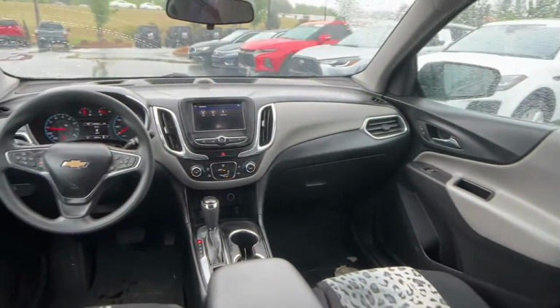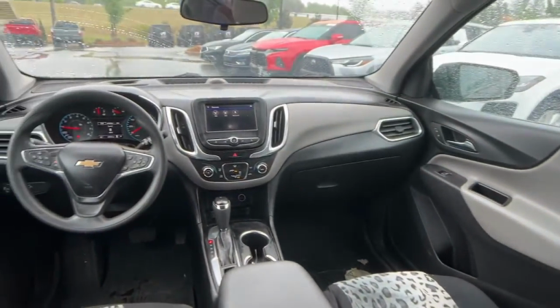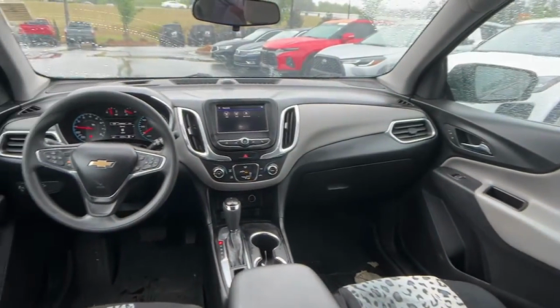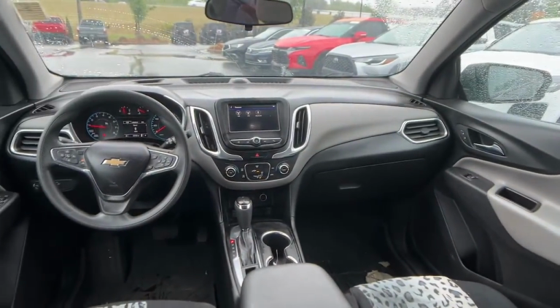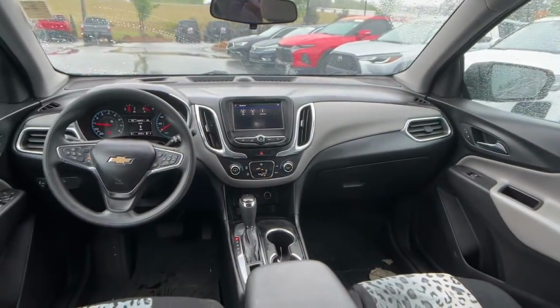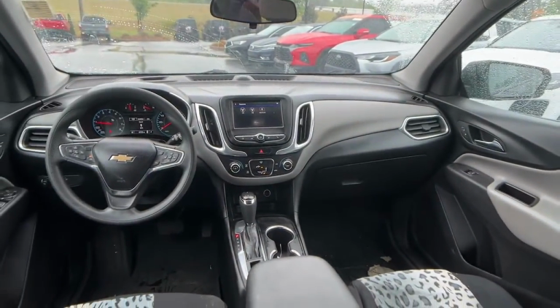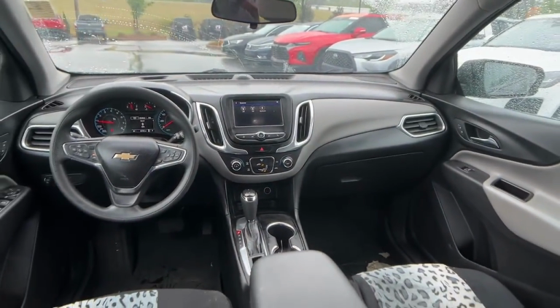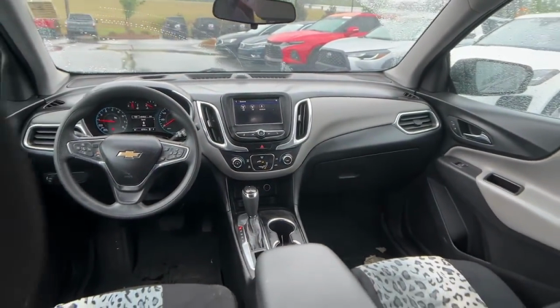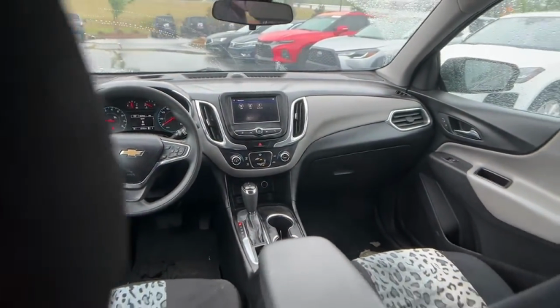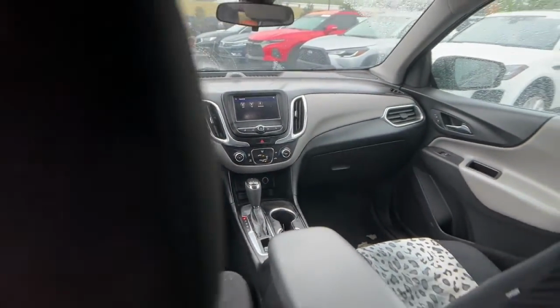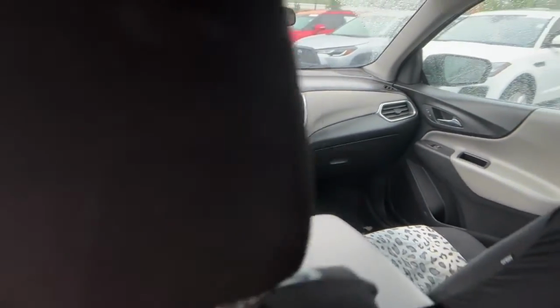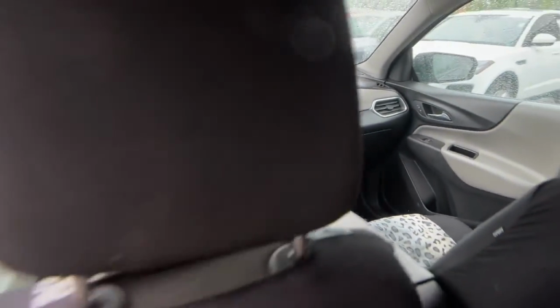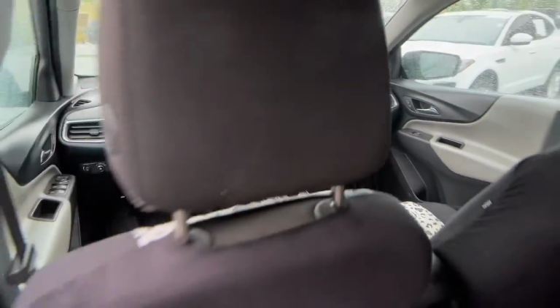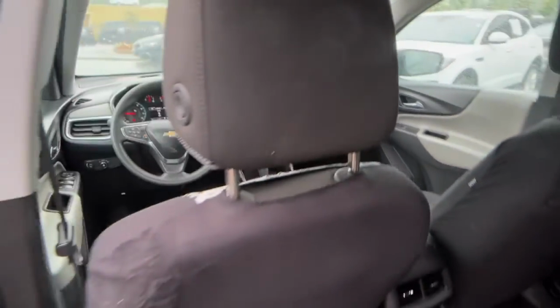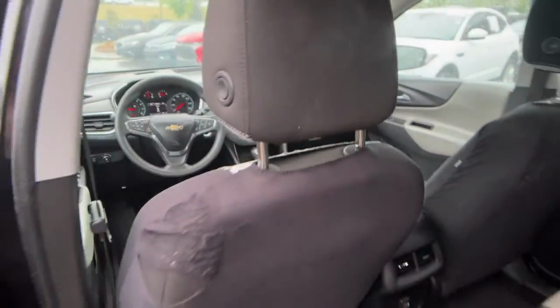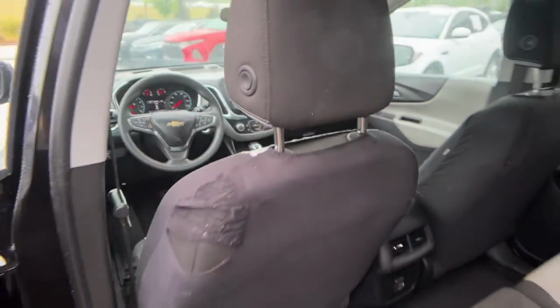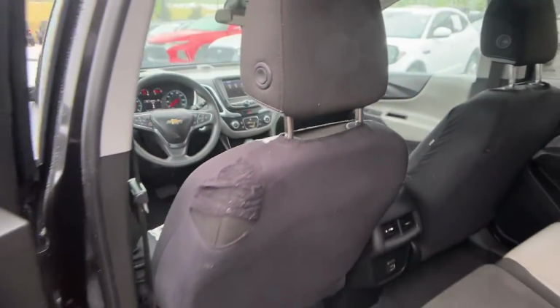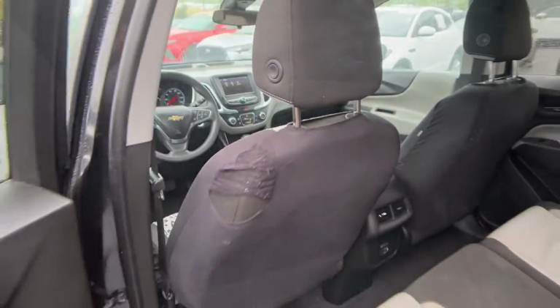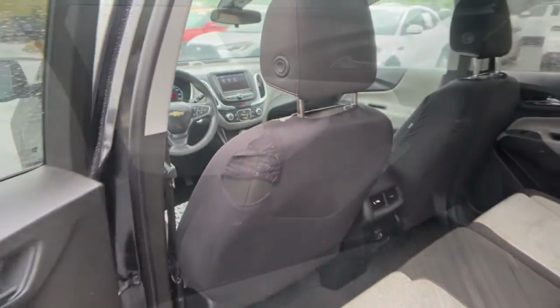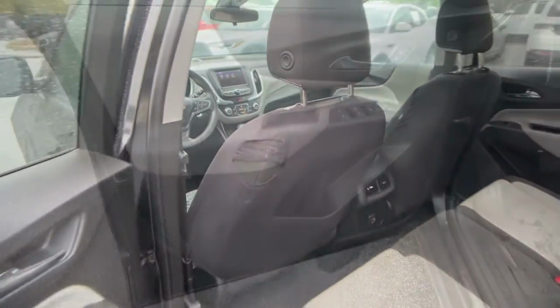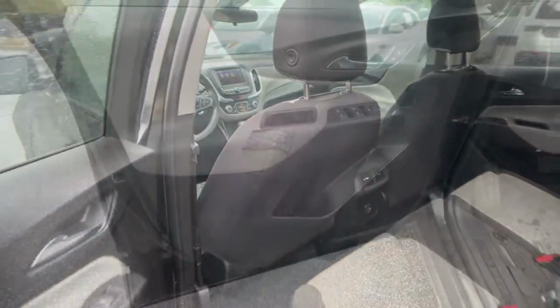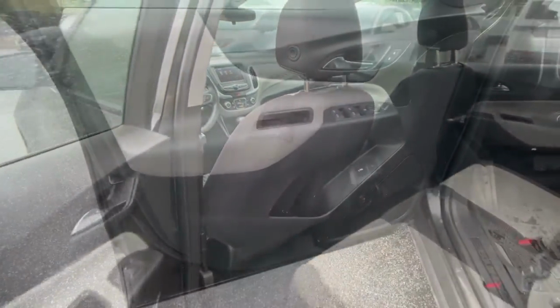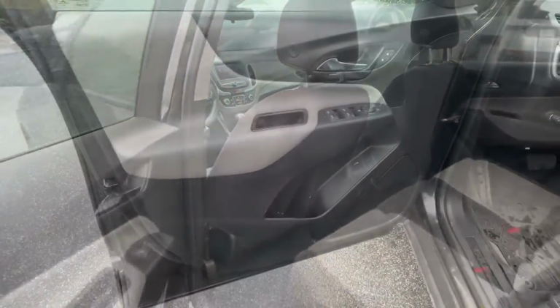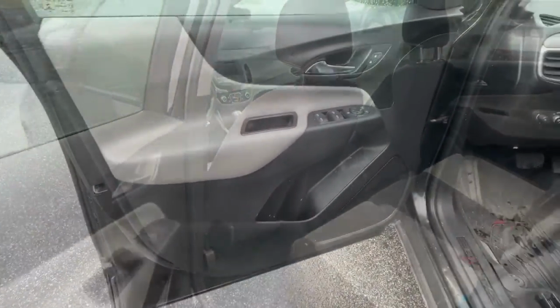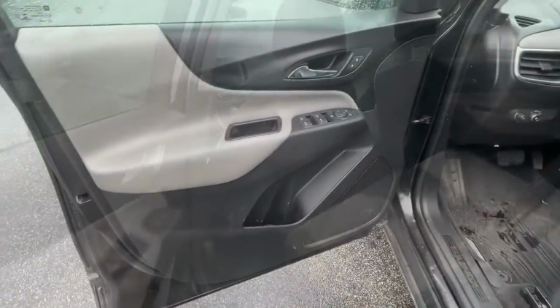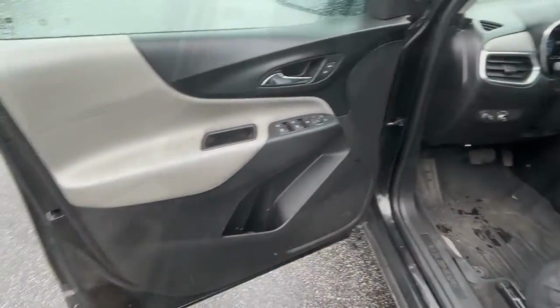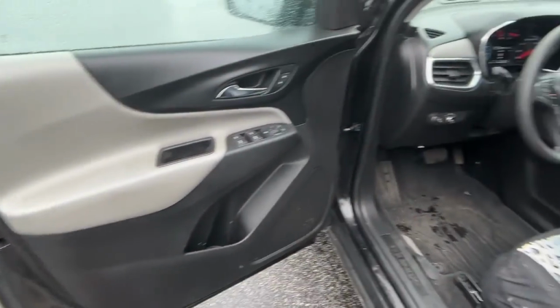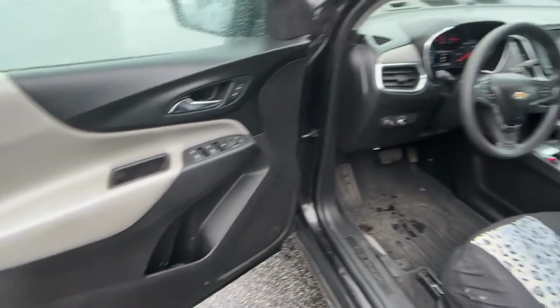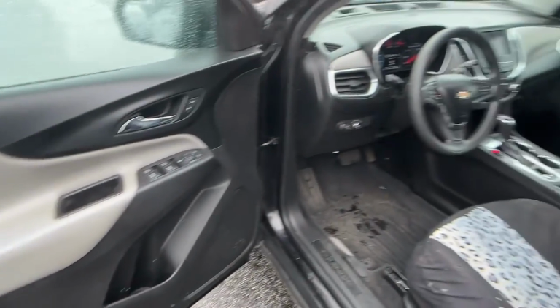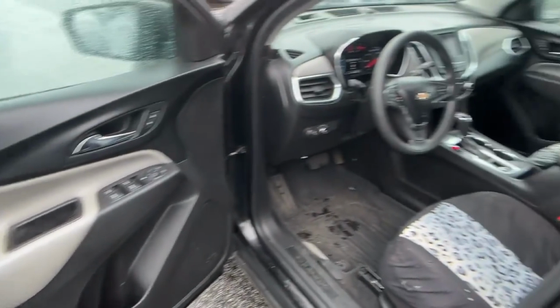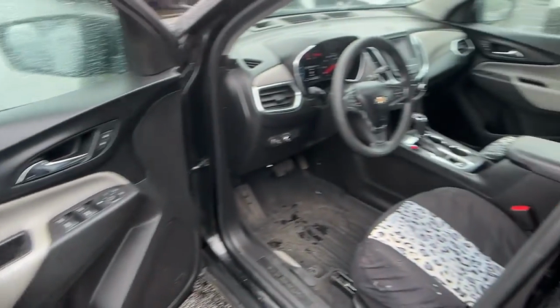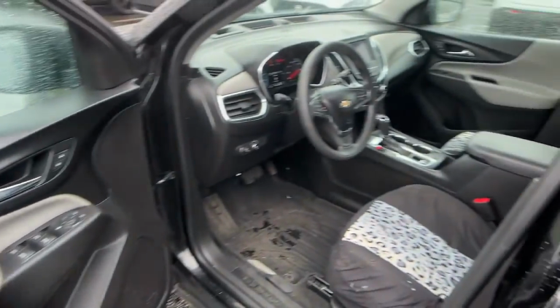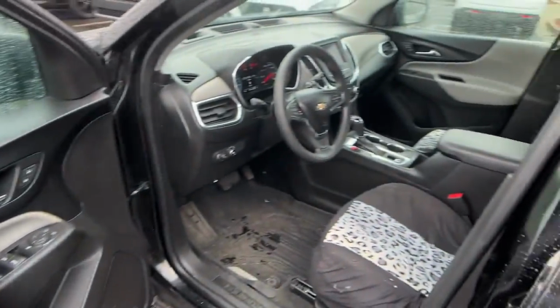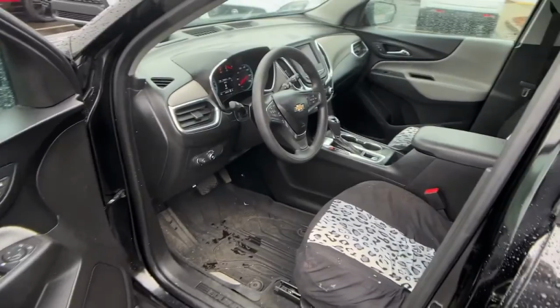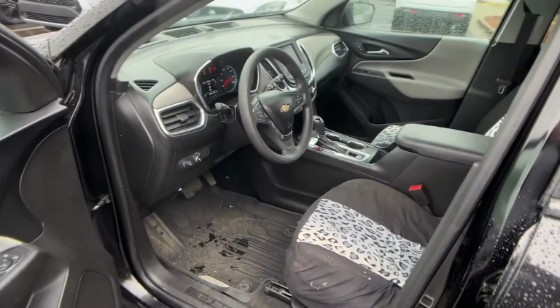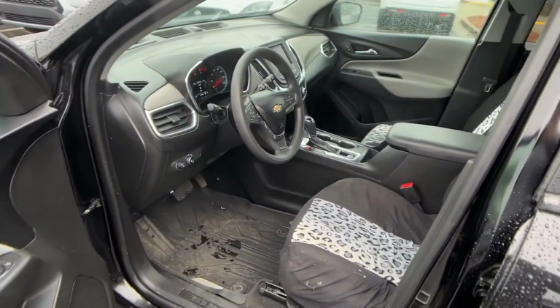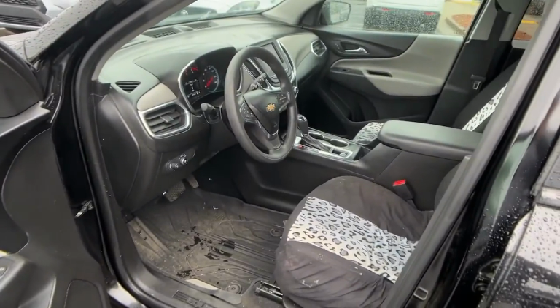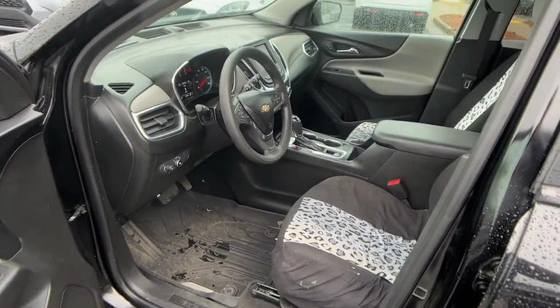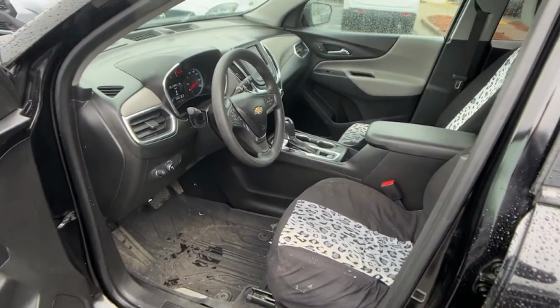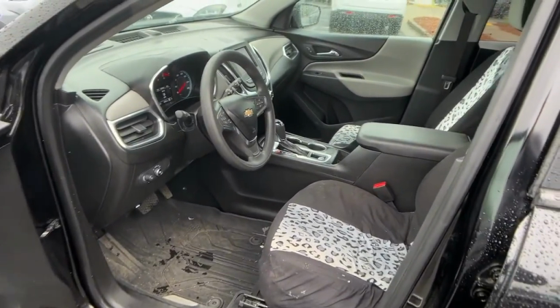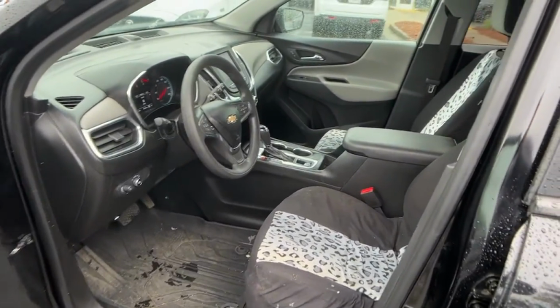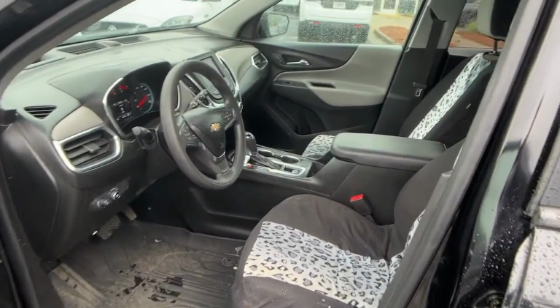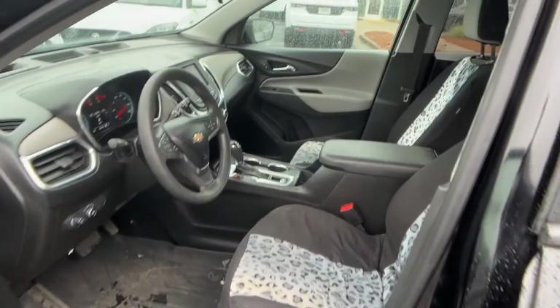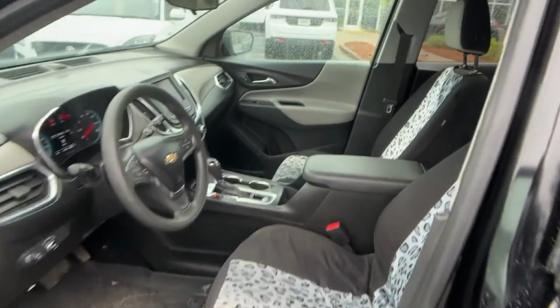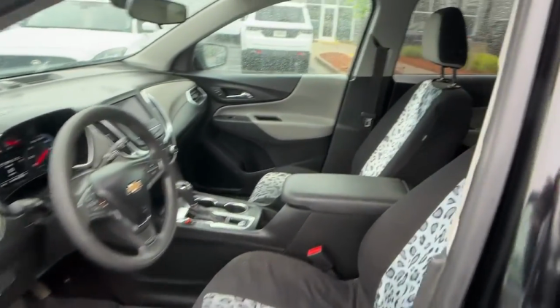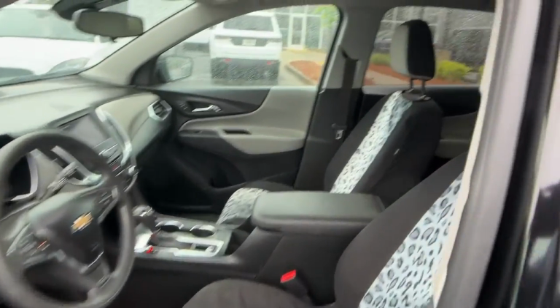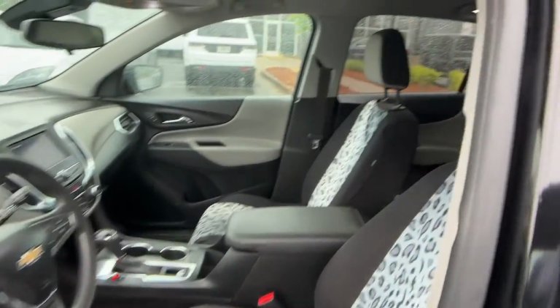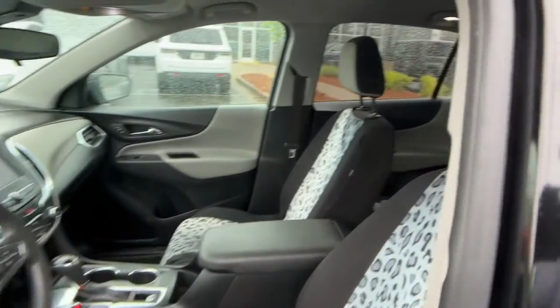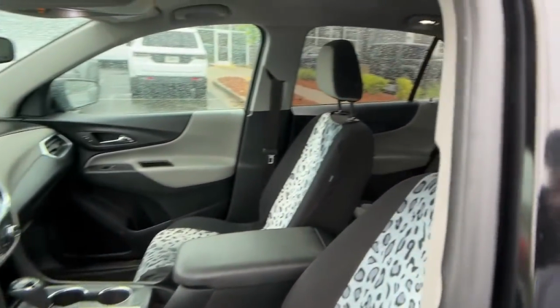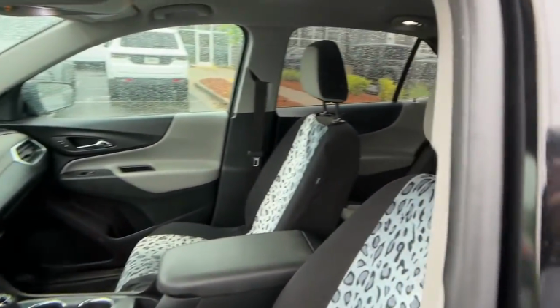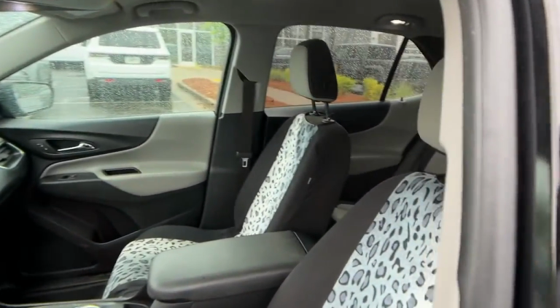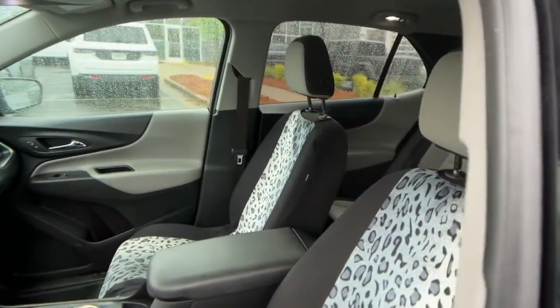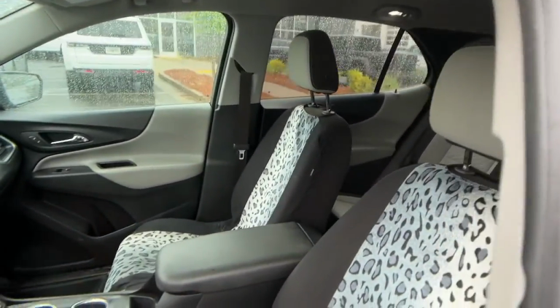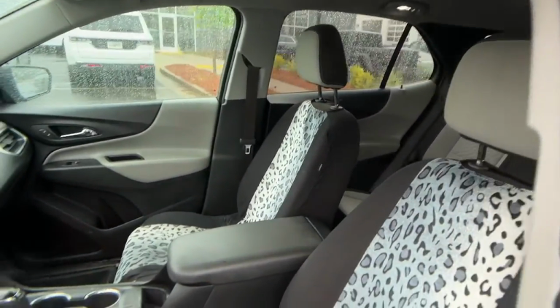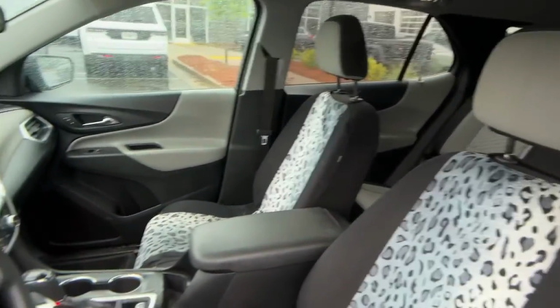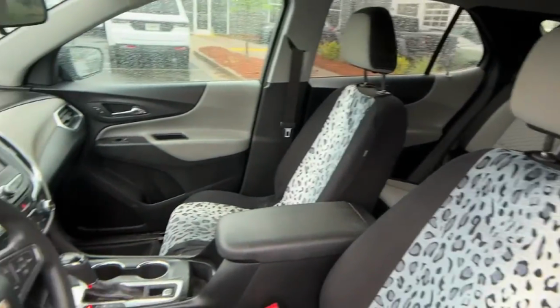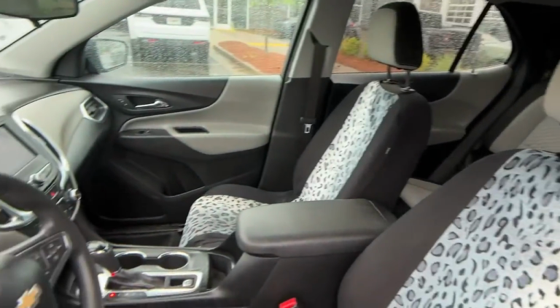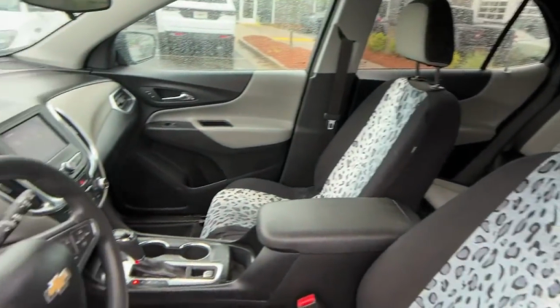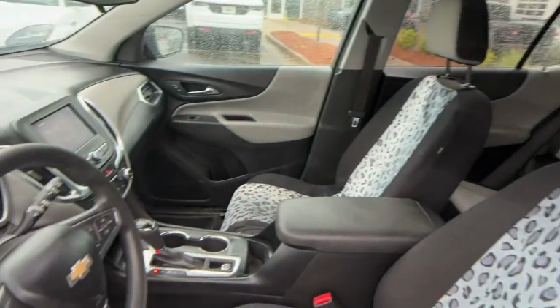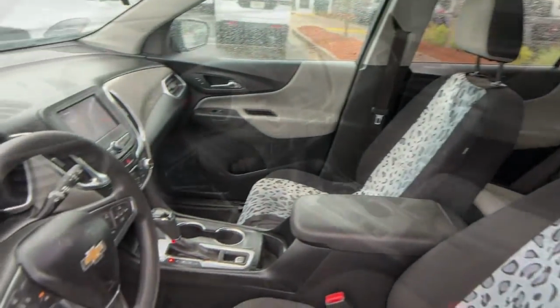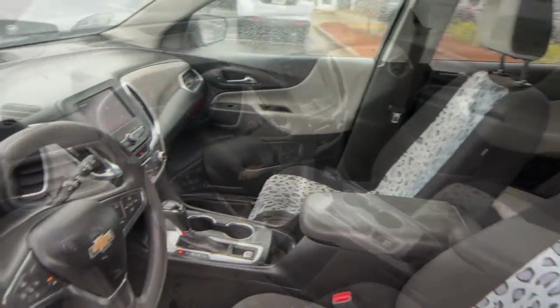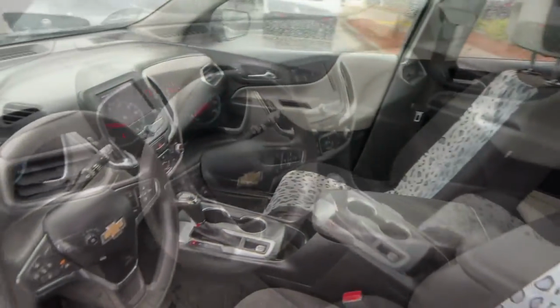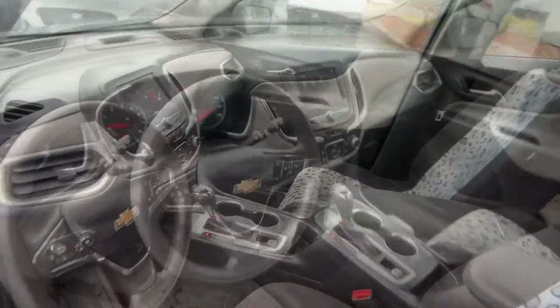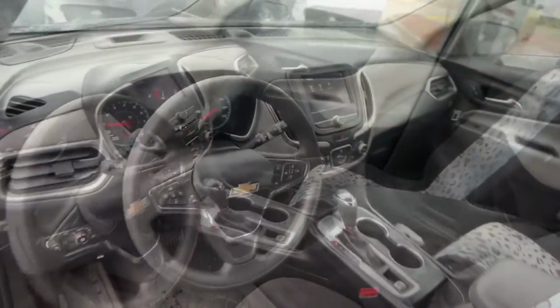Wi-Fi hotspot, aluminum wheels, steering wheel audio controls, Bluetooth connection, and stability control.